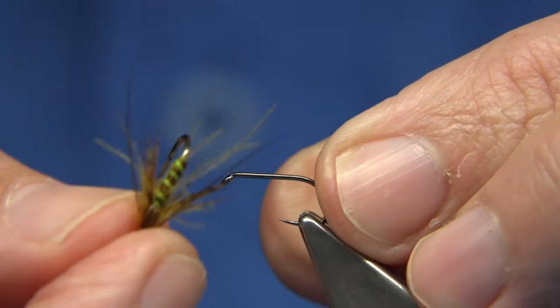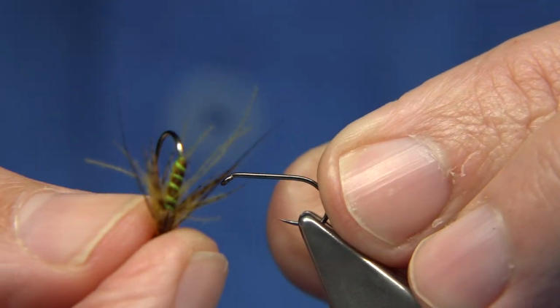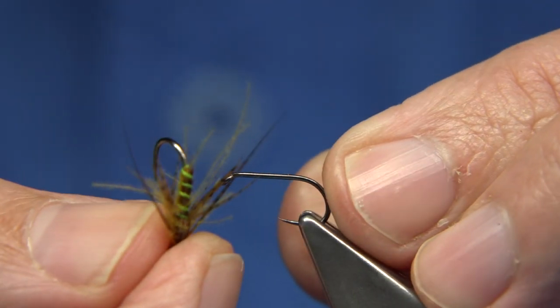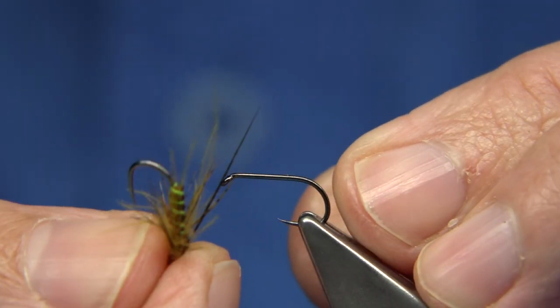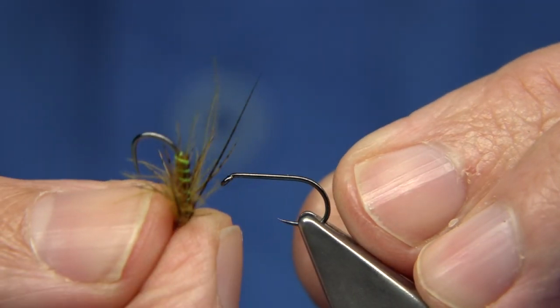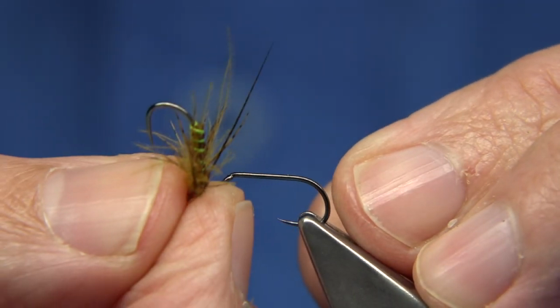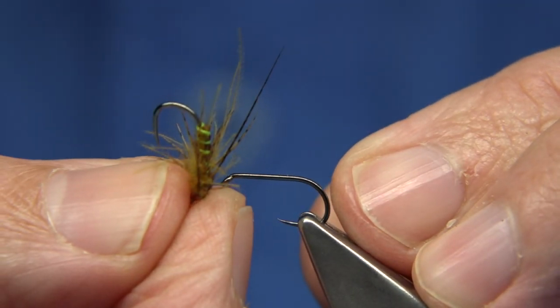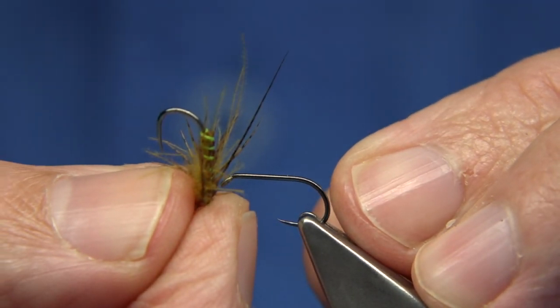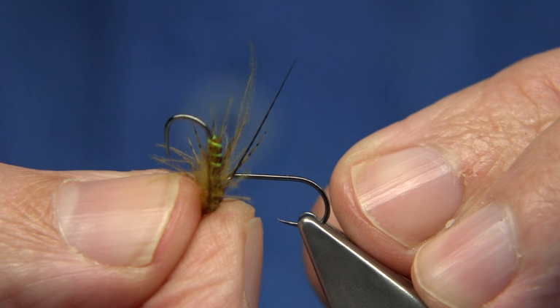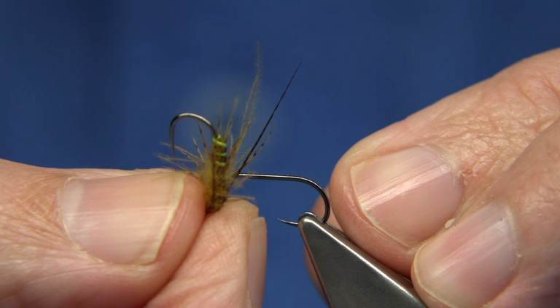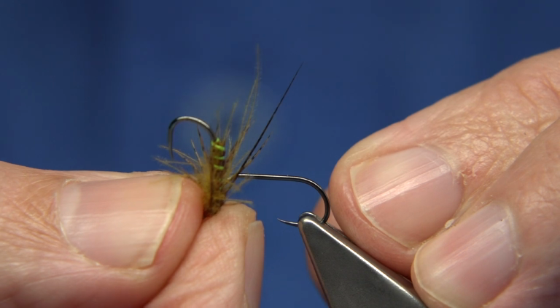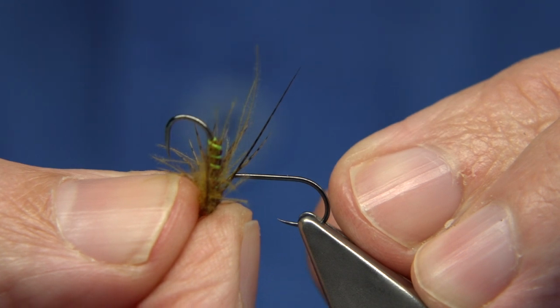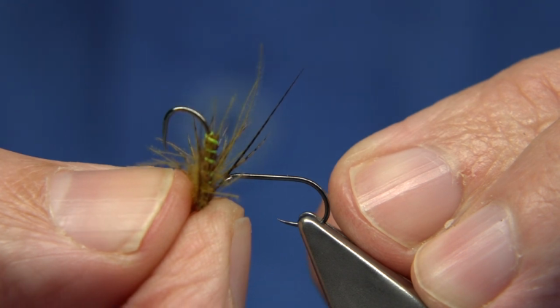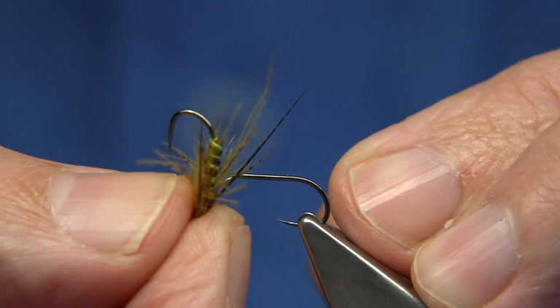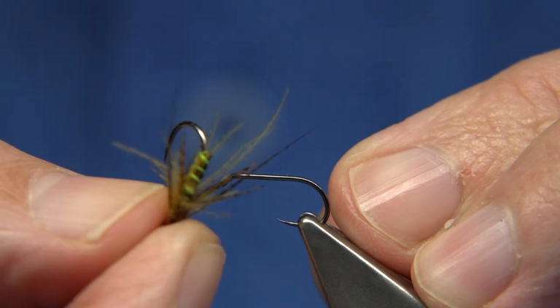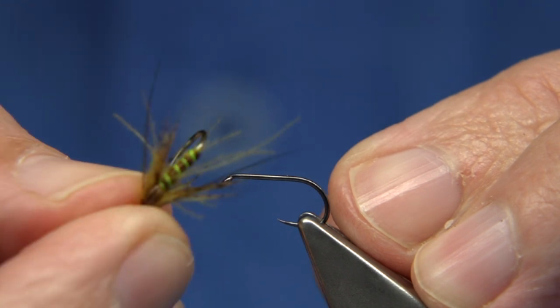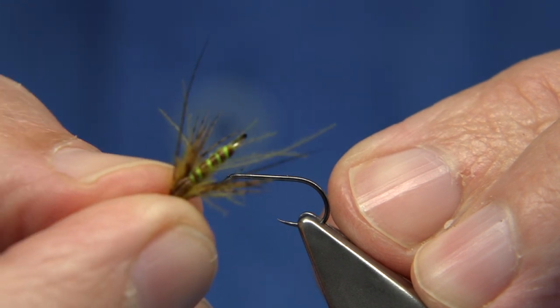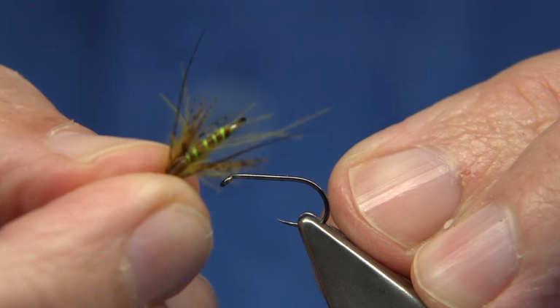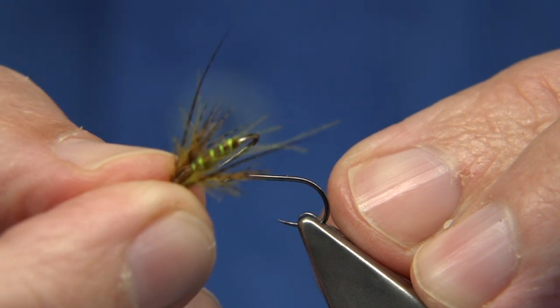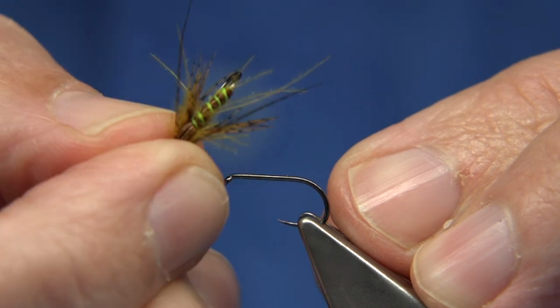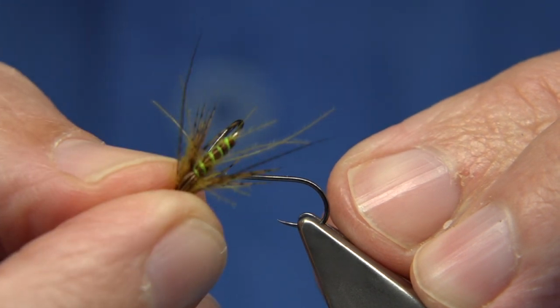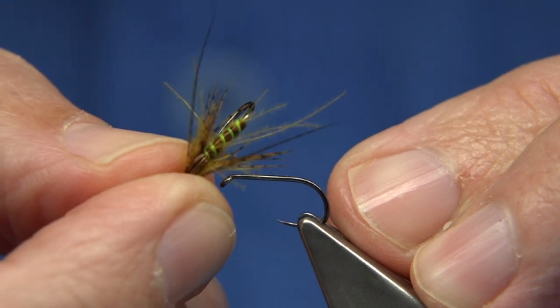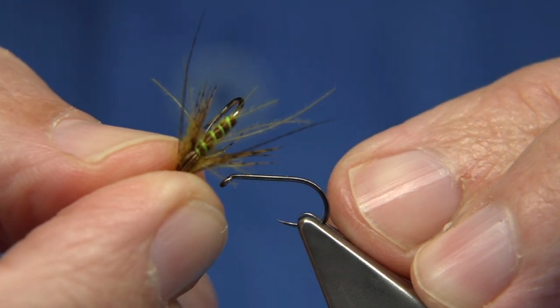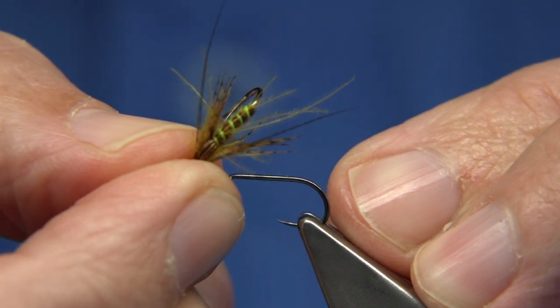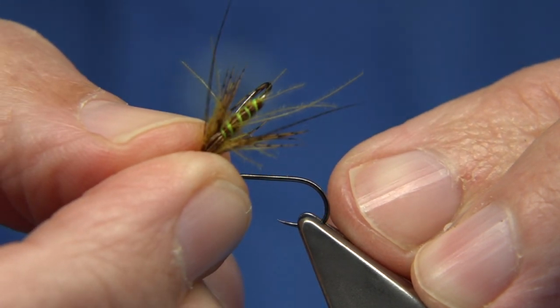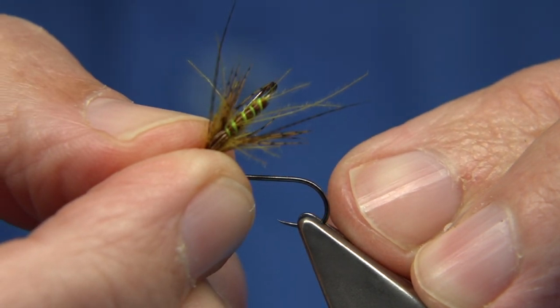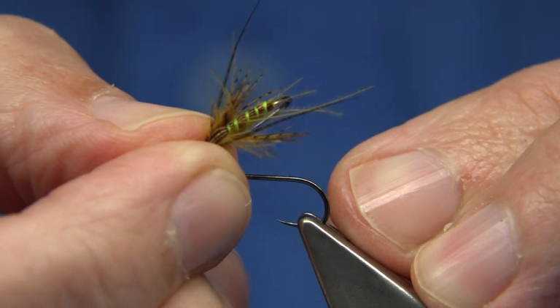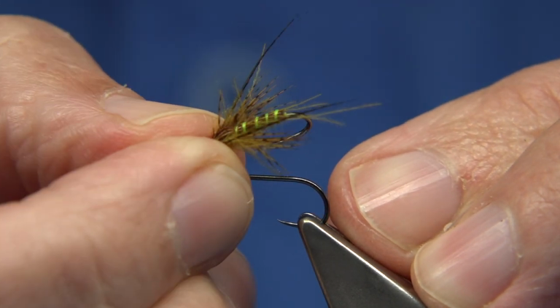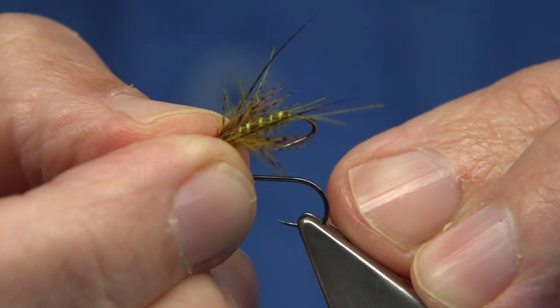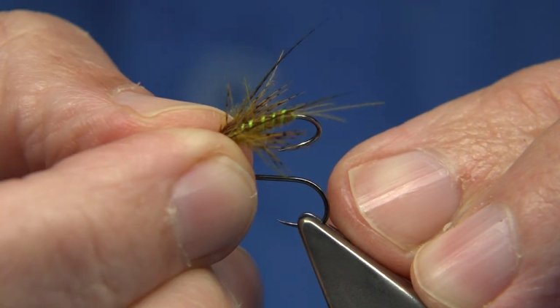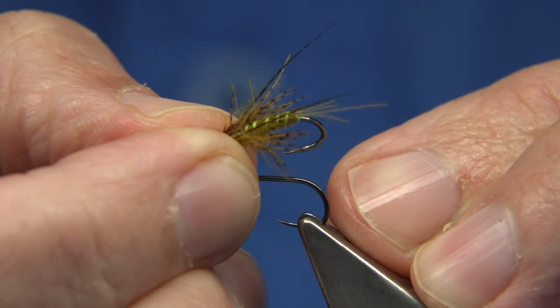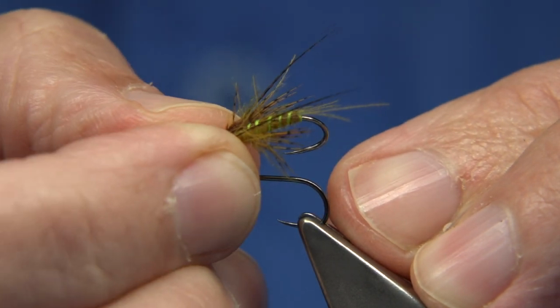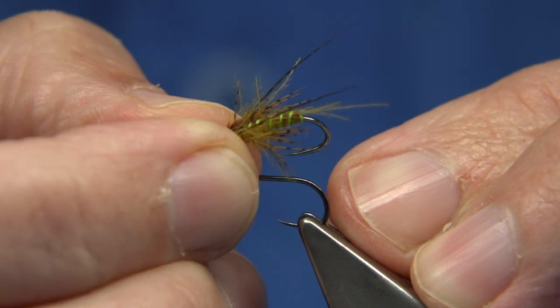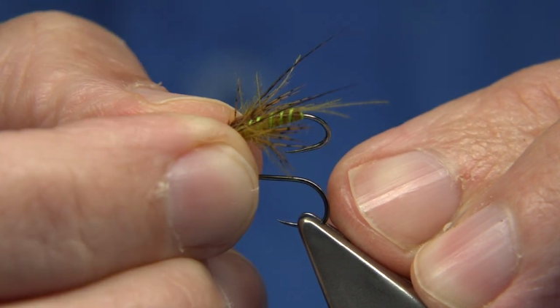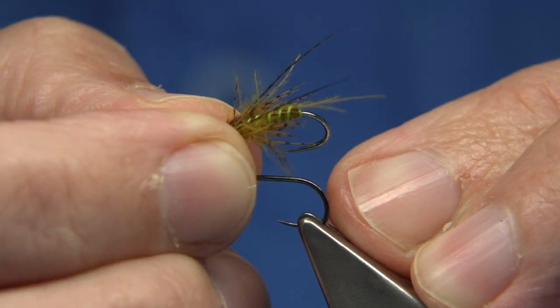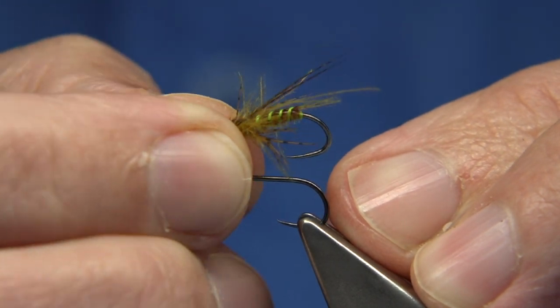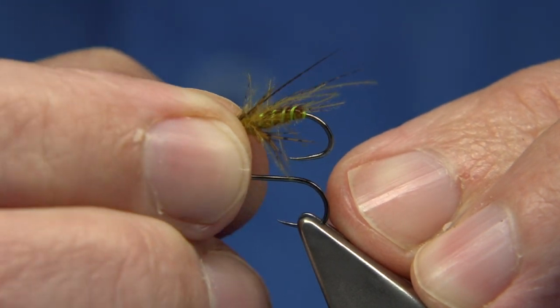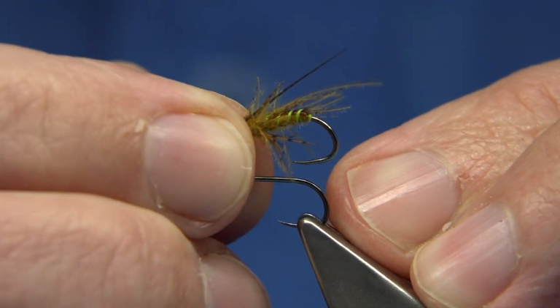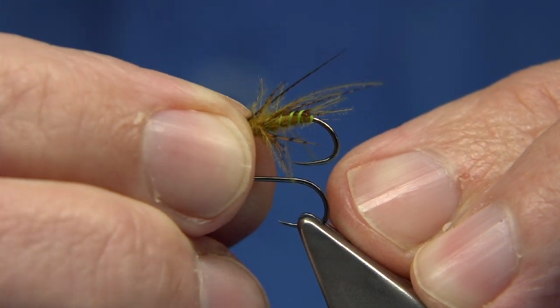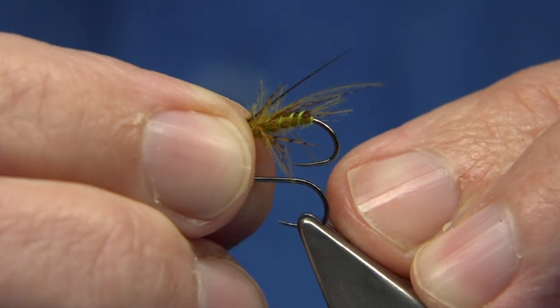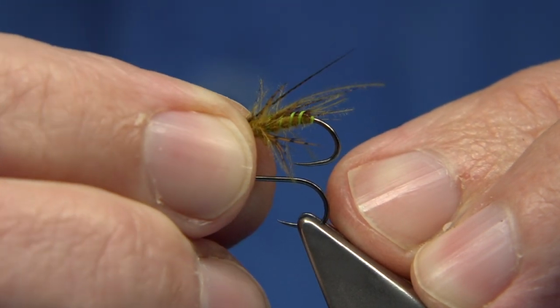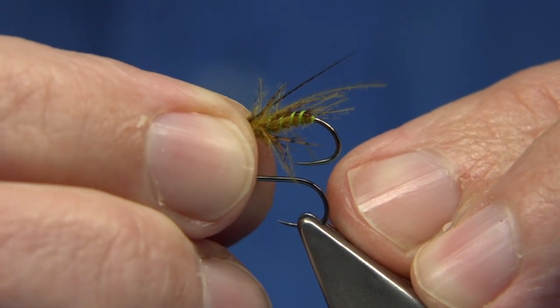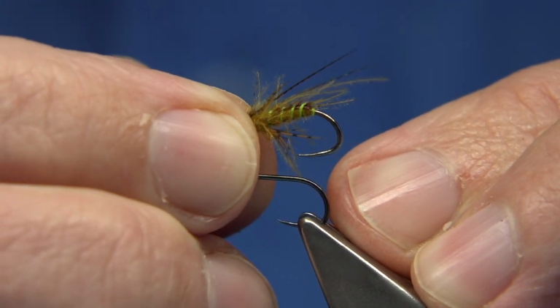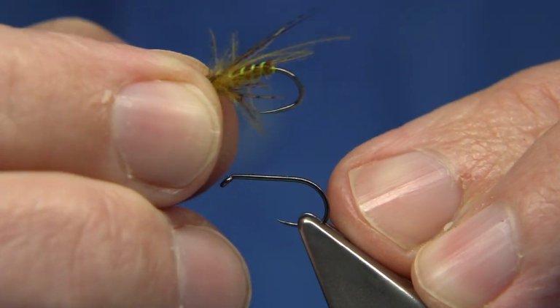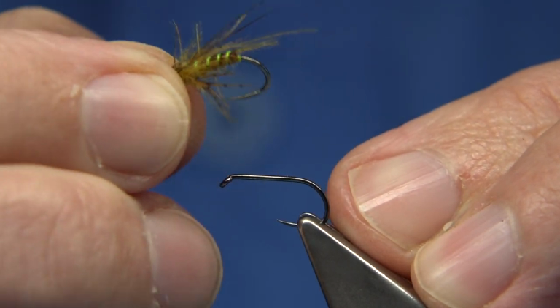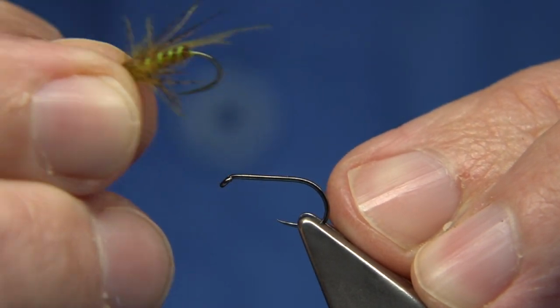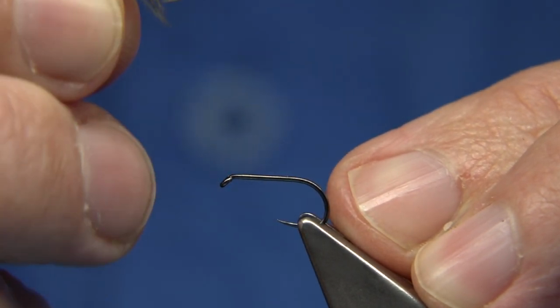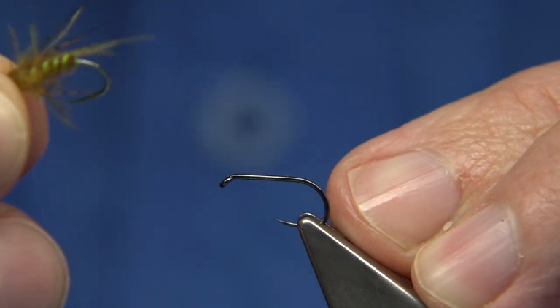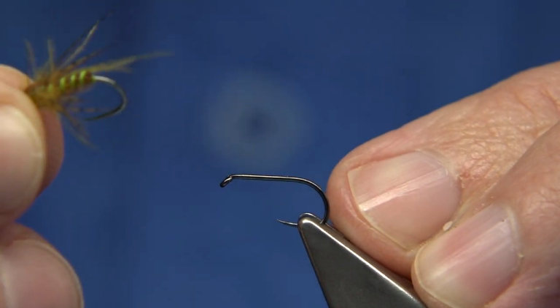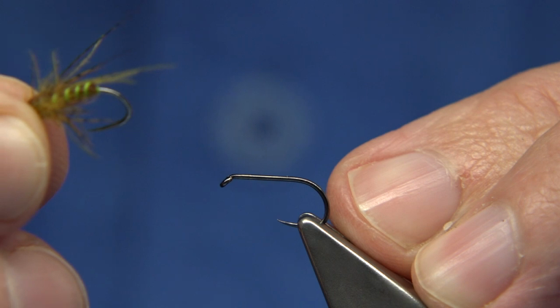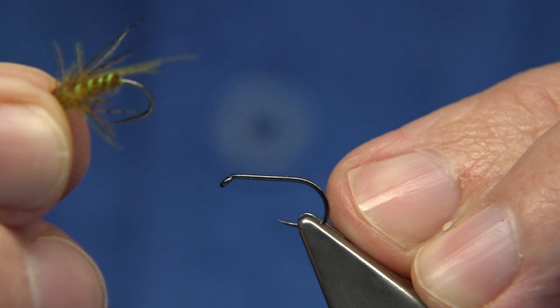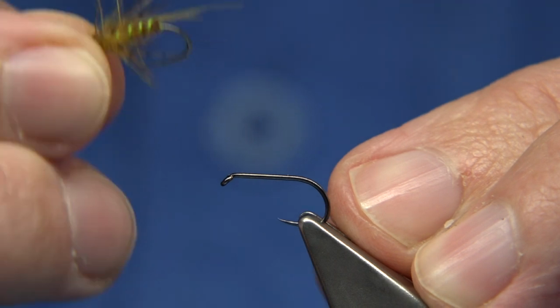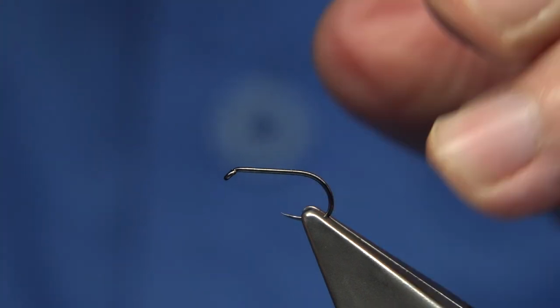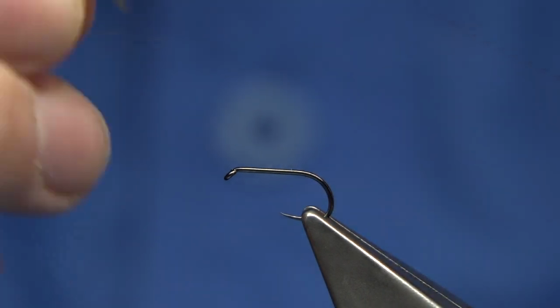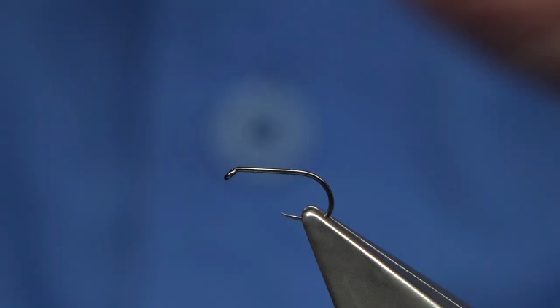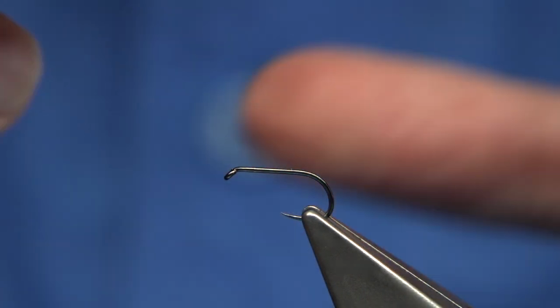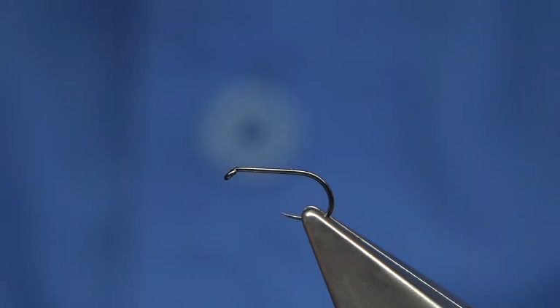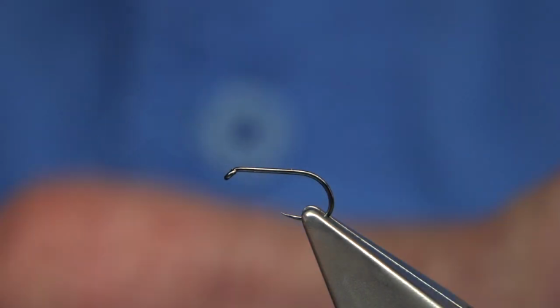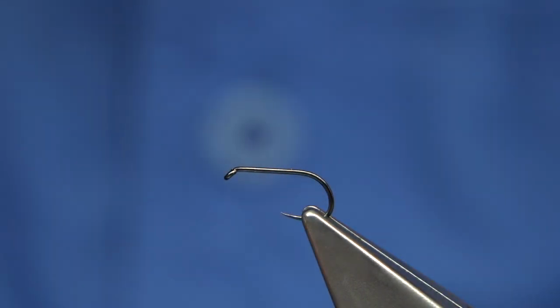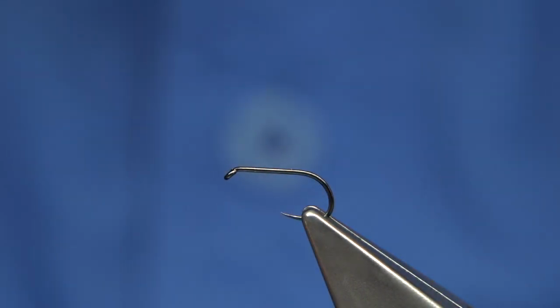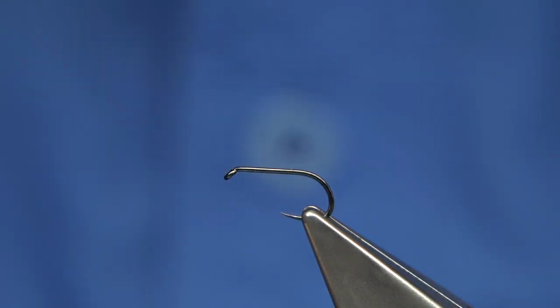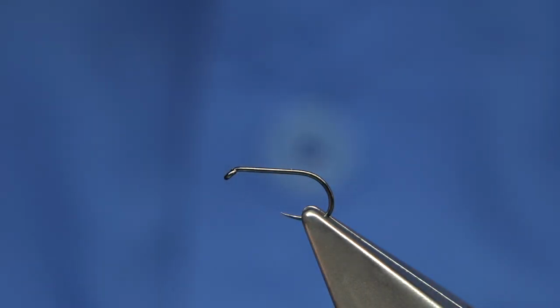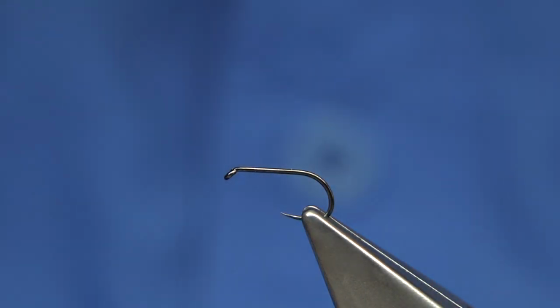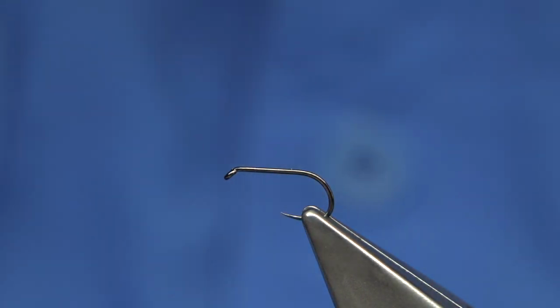It's tied to suit the caddis pupa, but when olives are coming off this is a great fly as well. You can tie this in different styles.